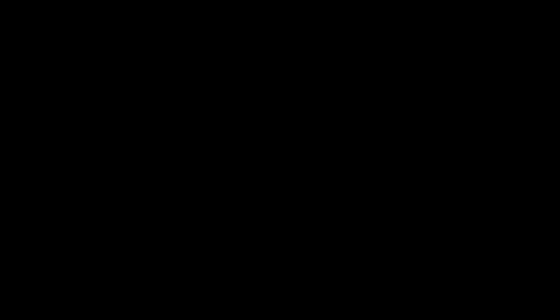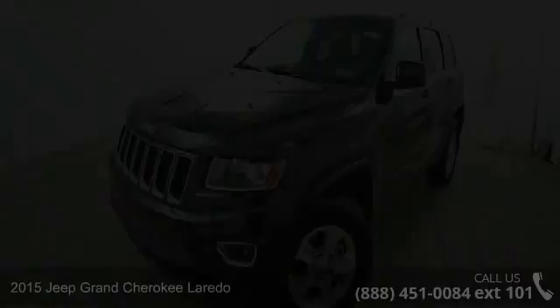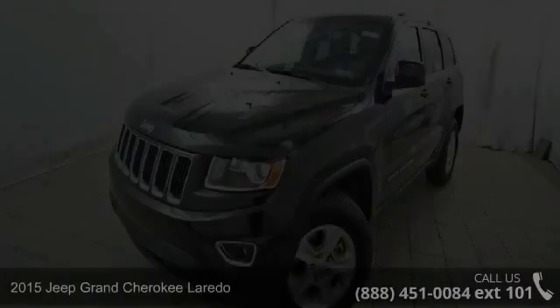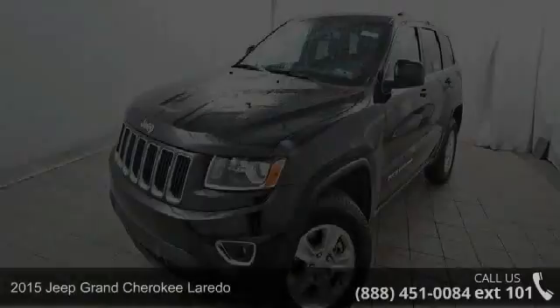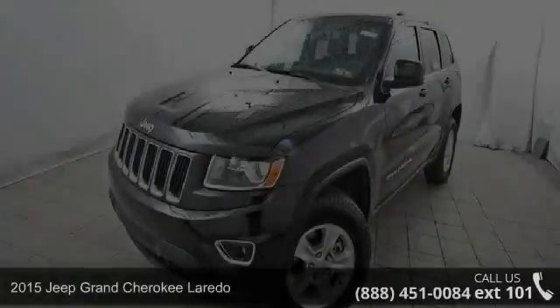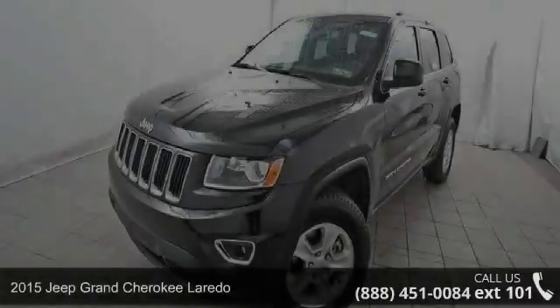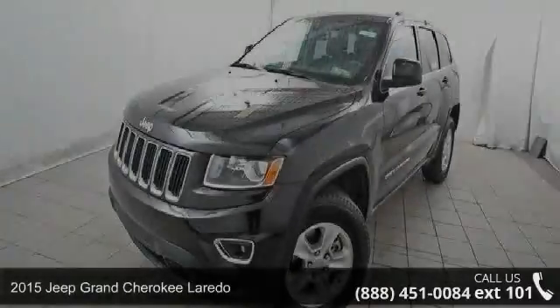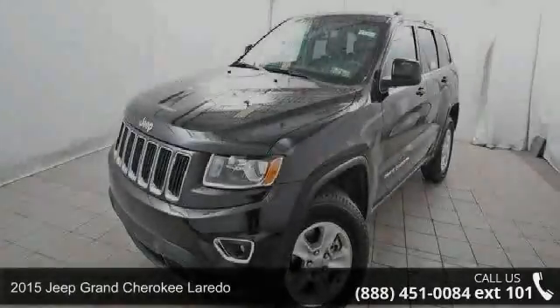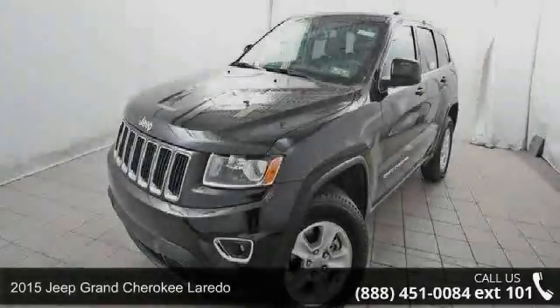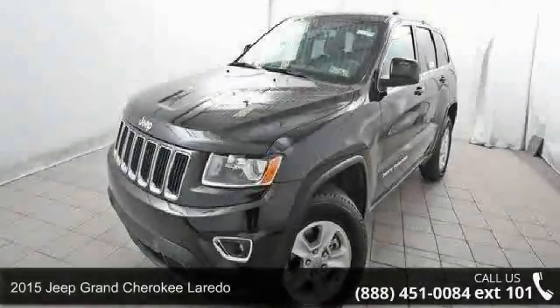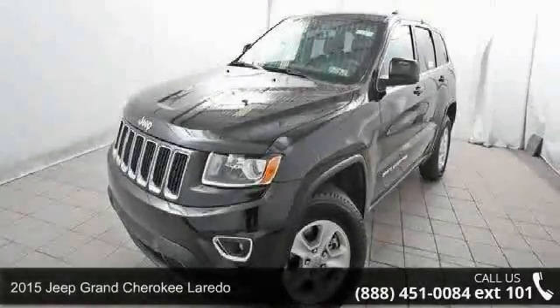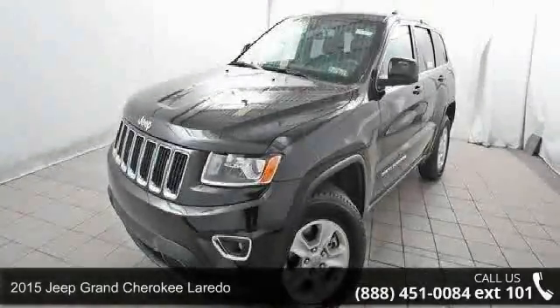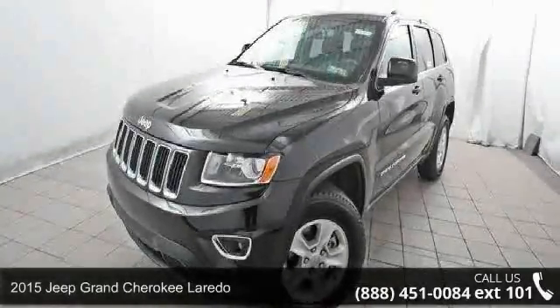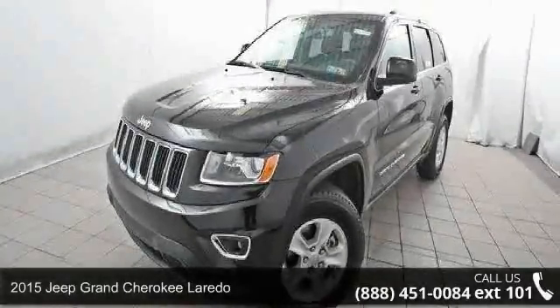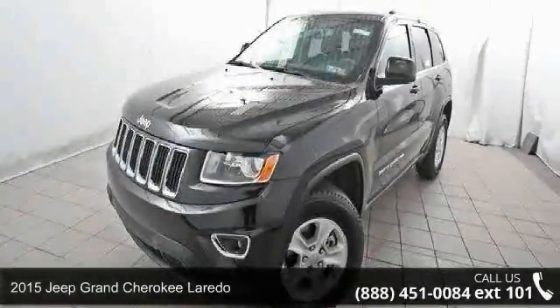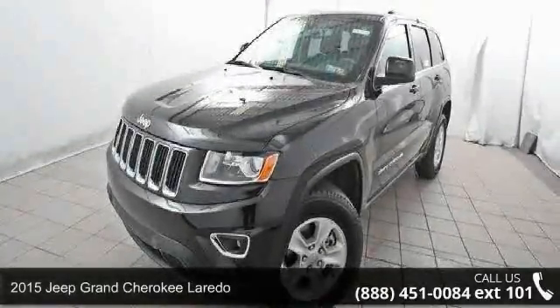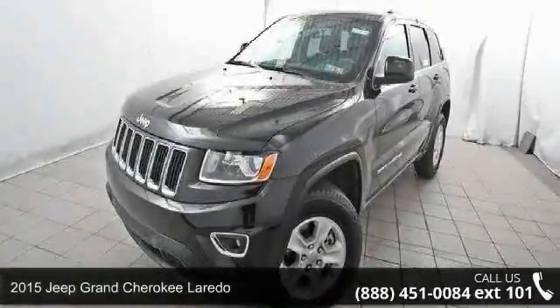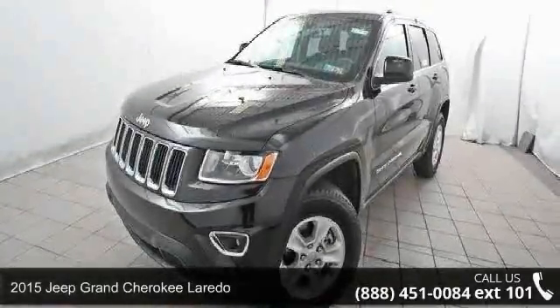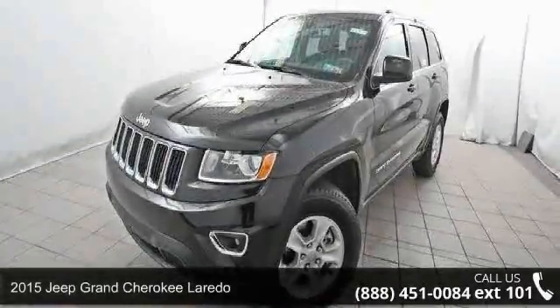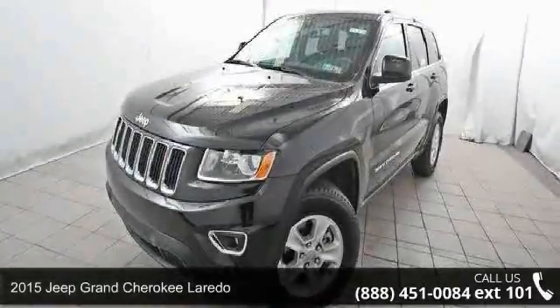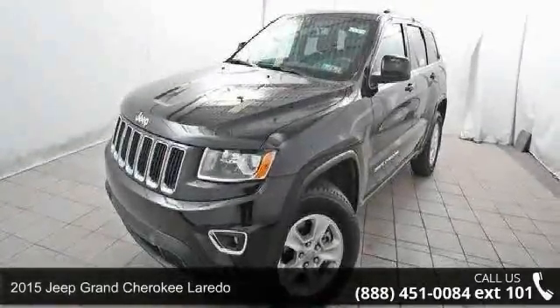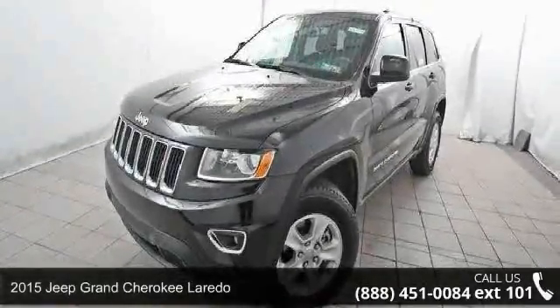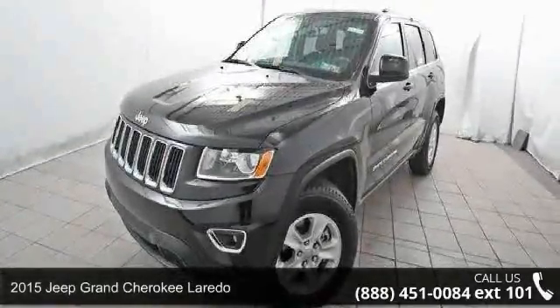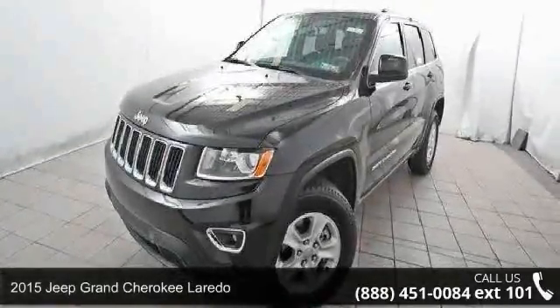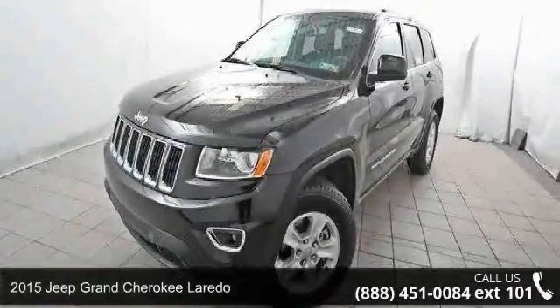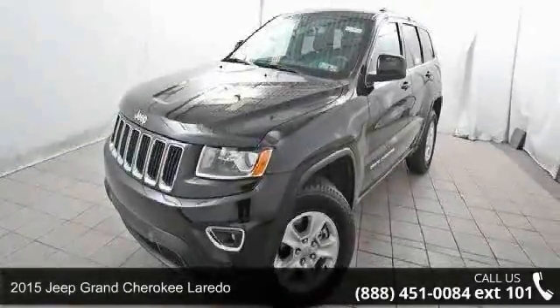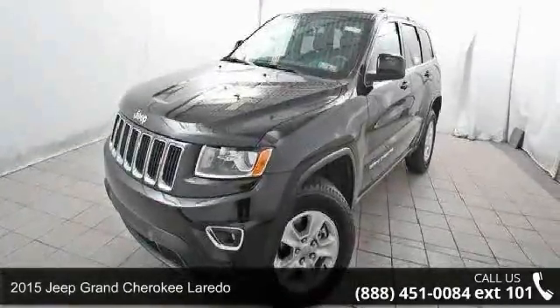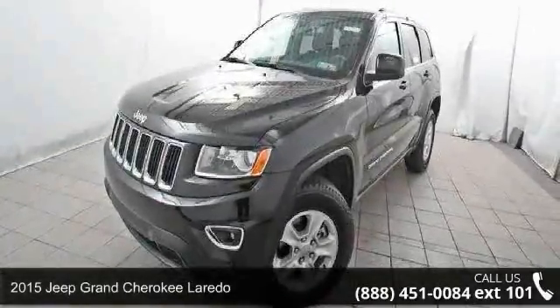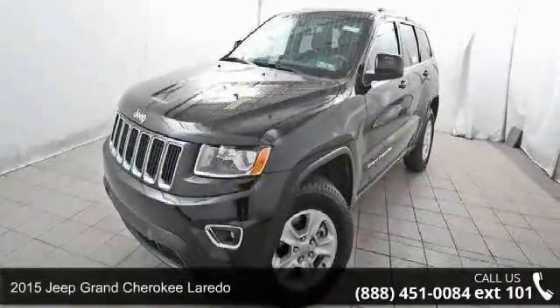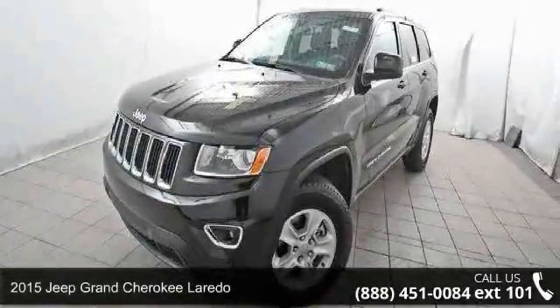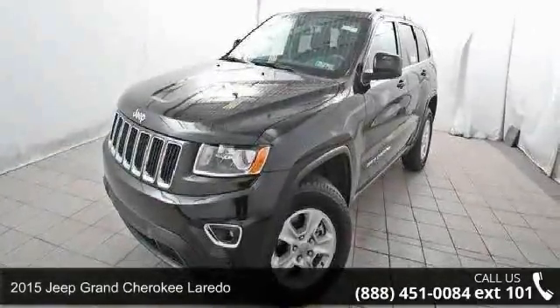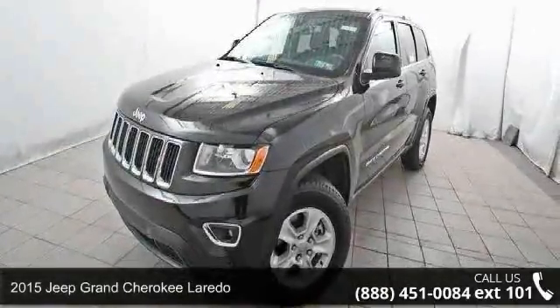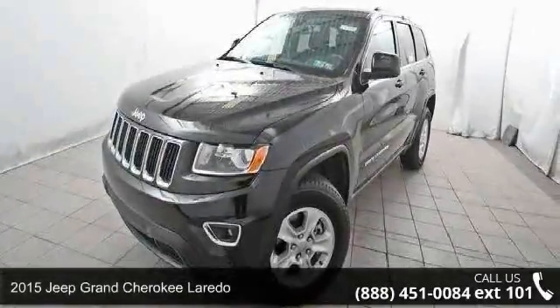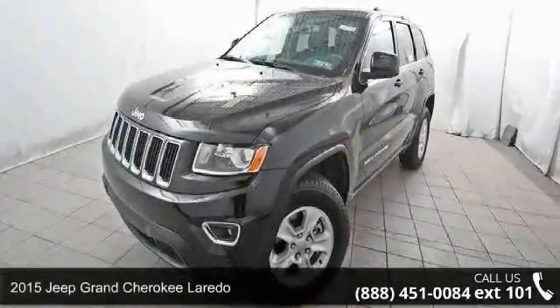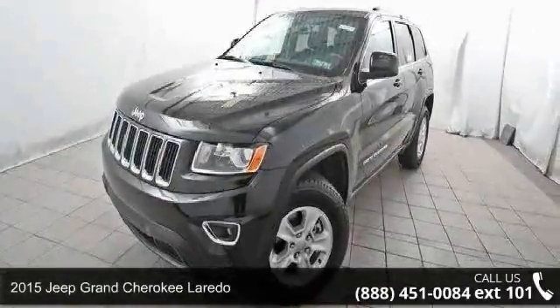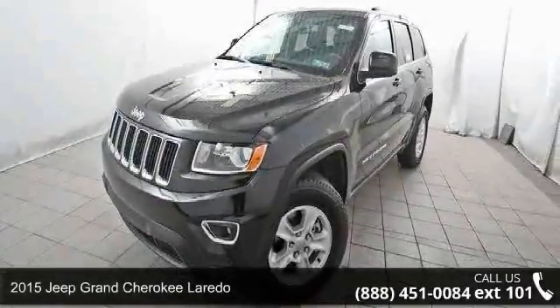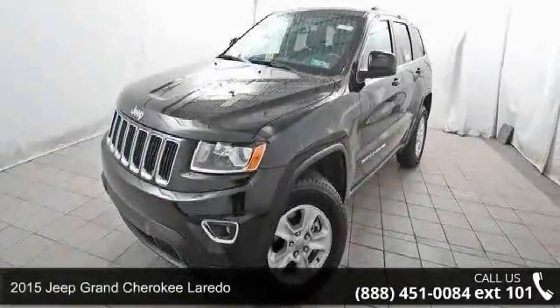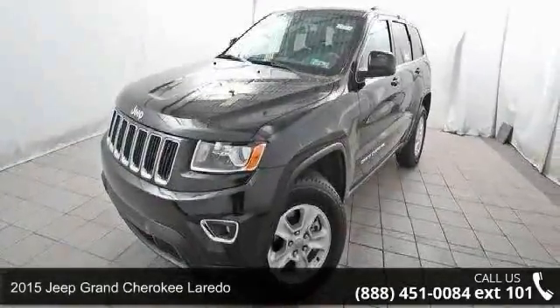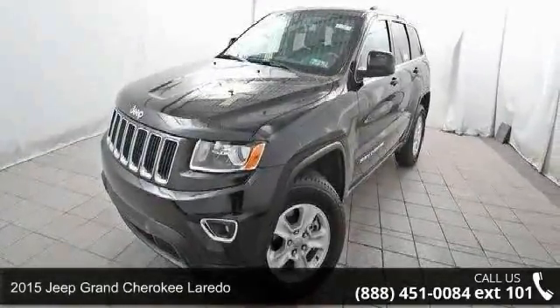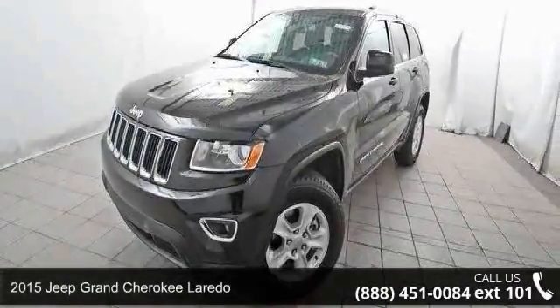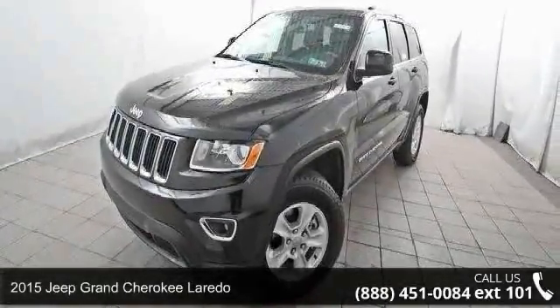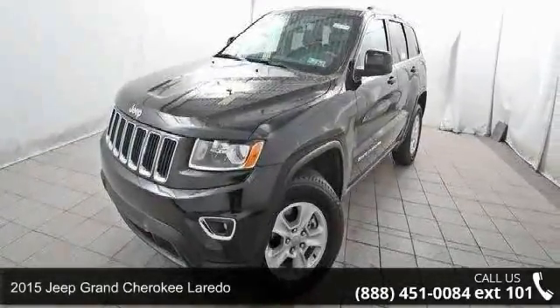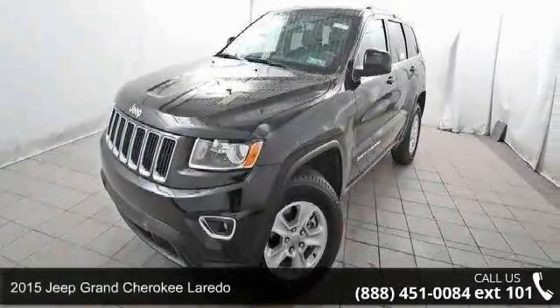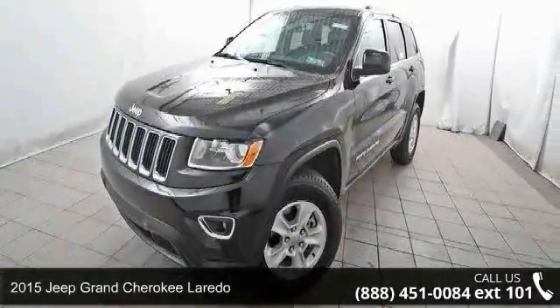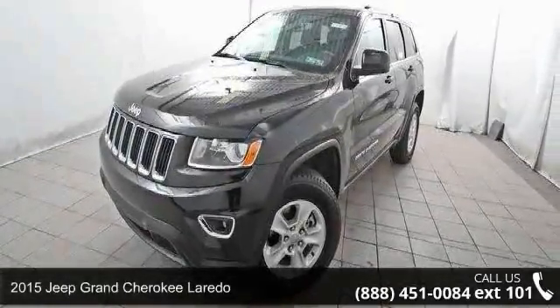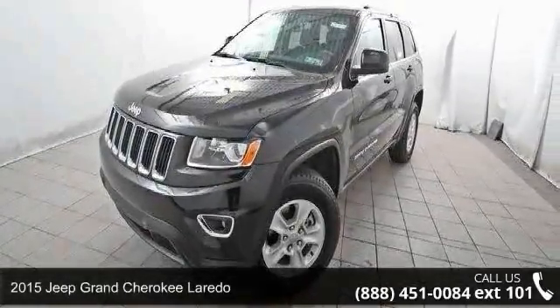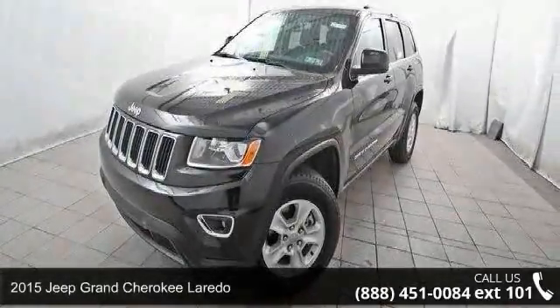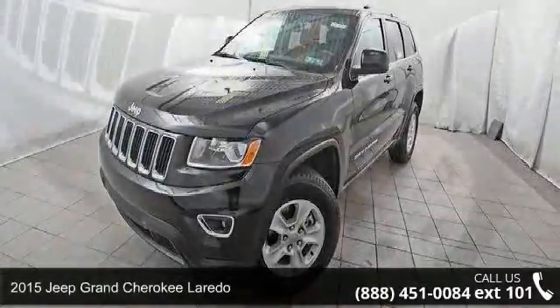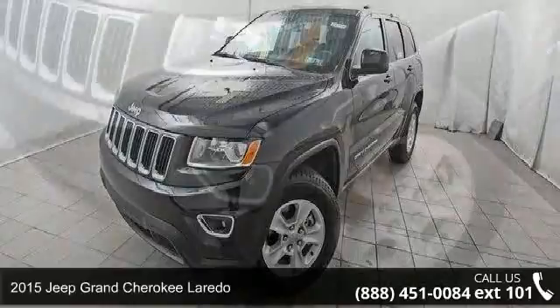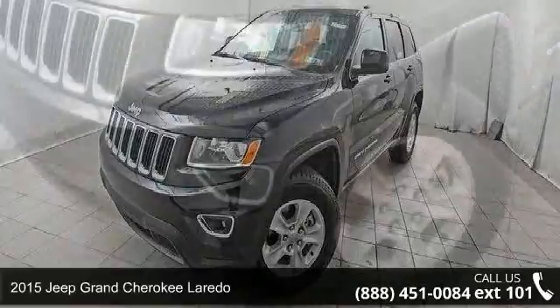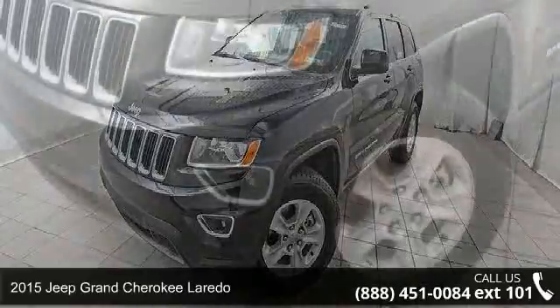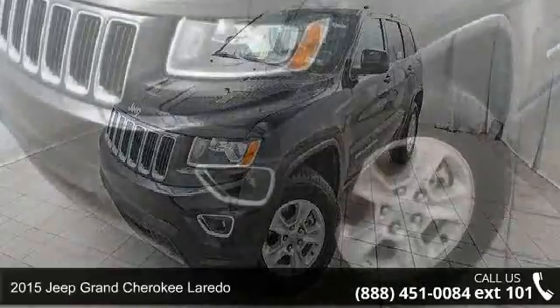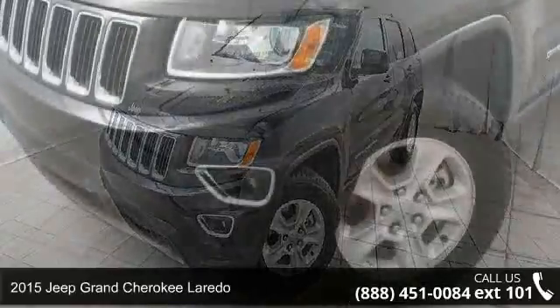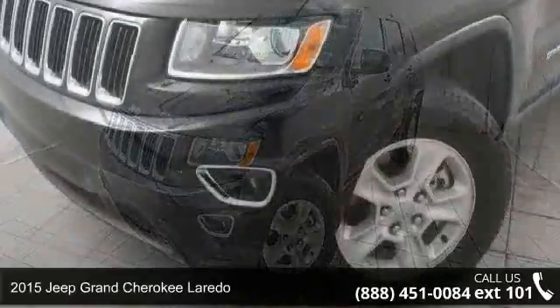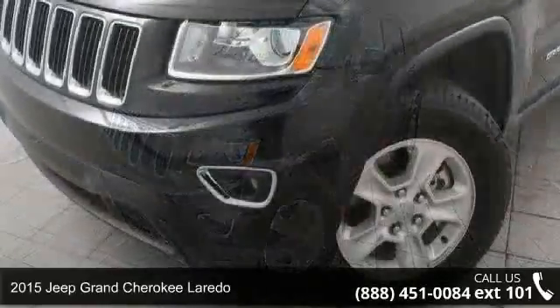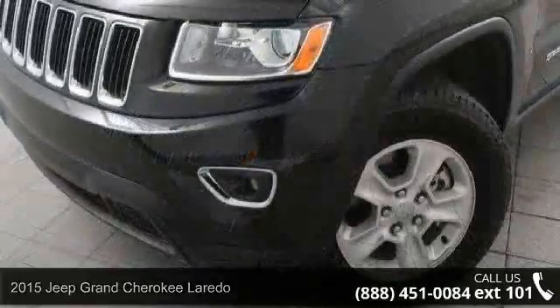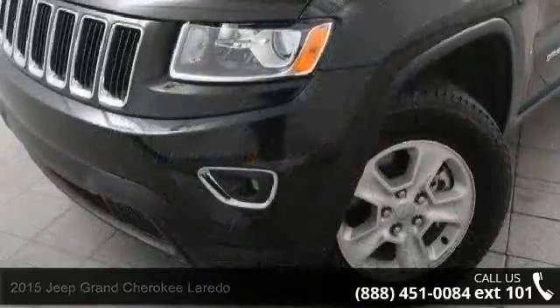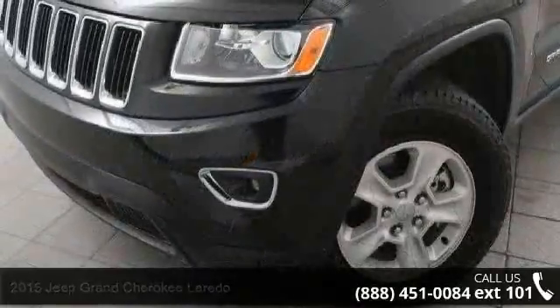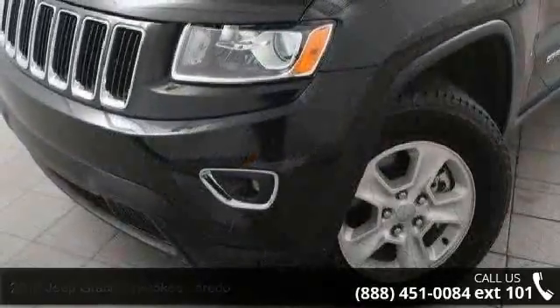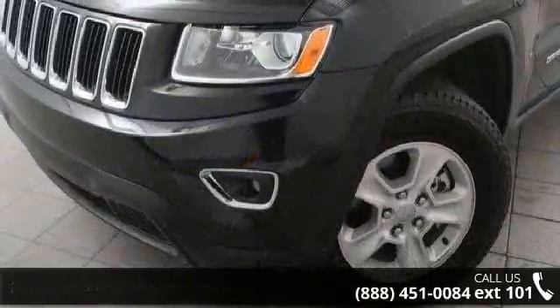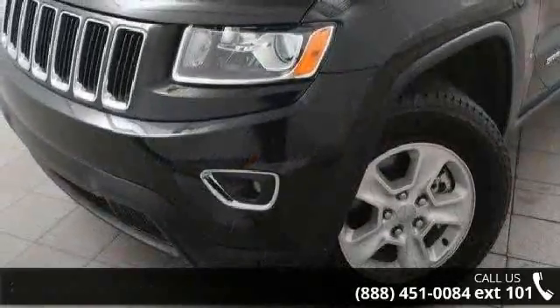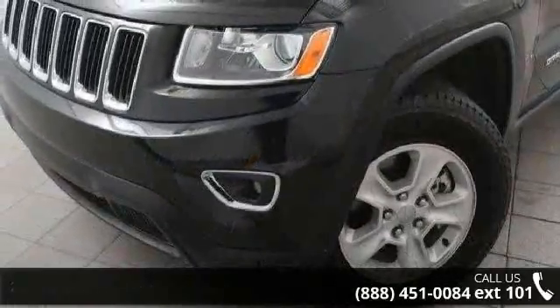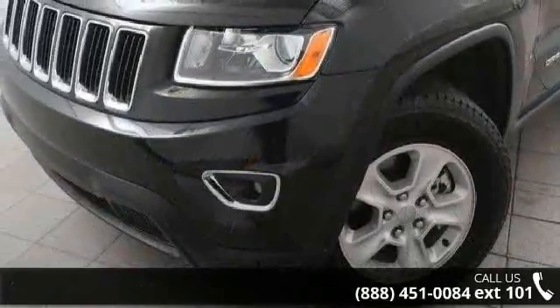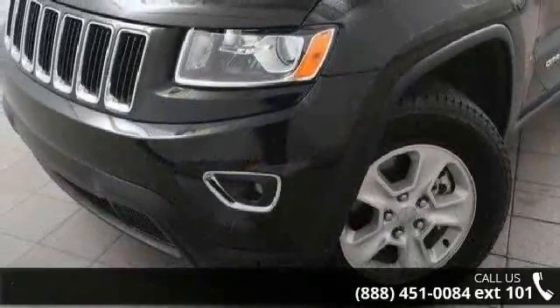Arrive in style with this 2015 Jeep Grand Cherokee Laredo. This may be the set of wheels you've been looking for.